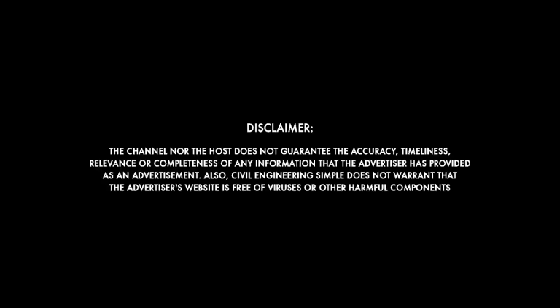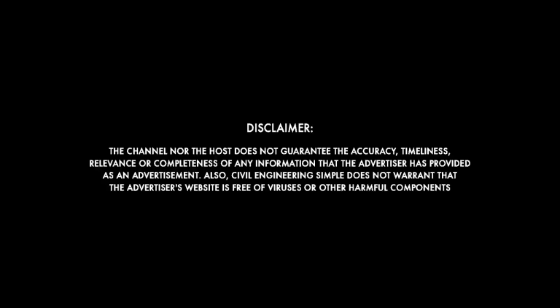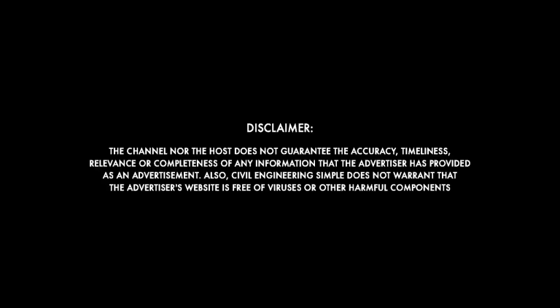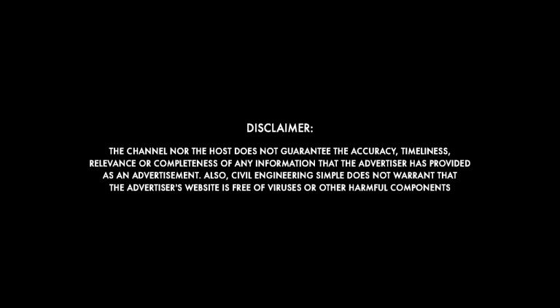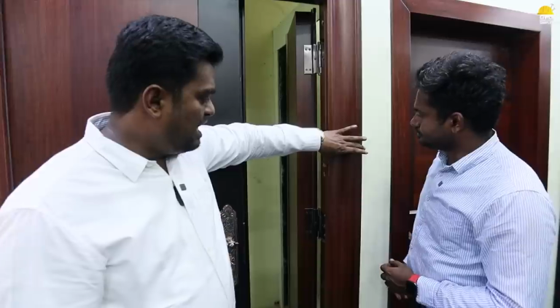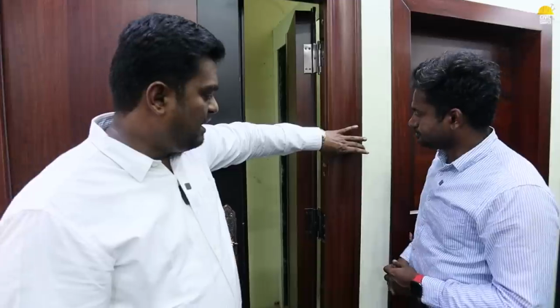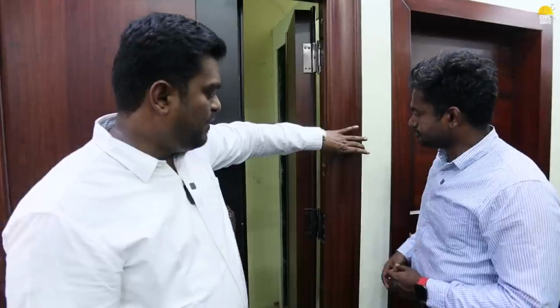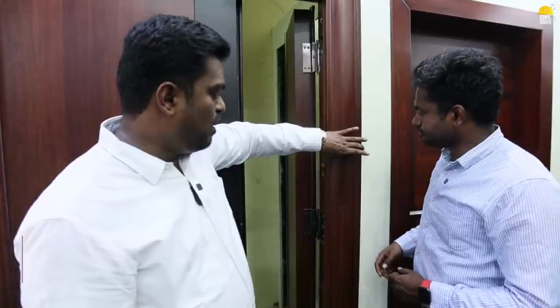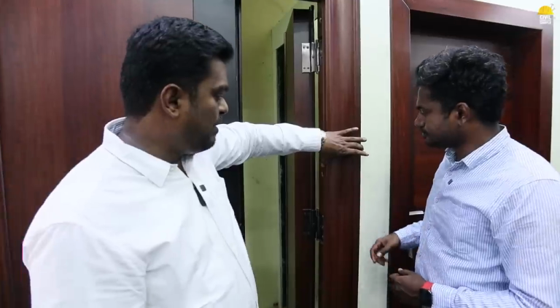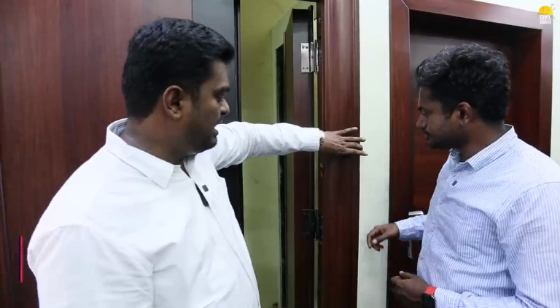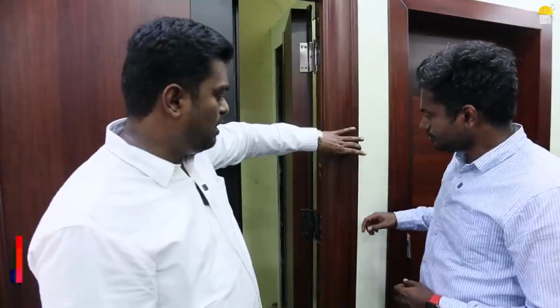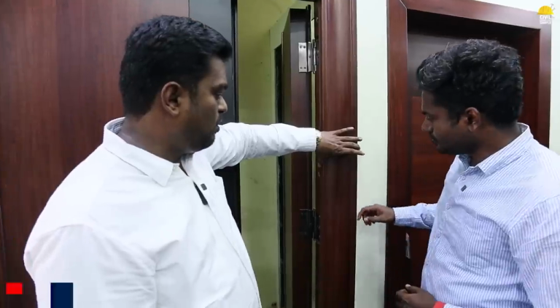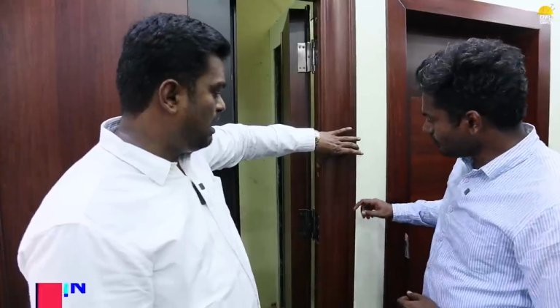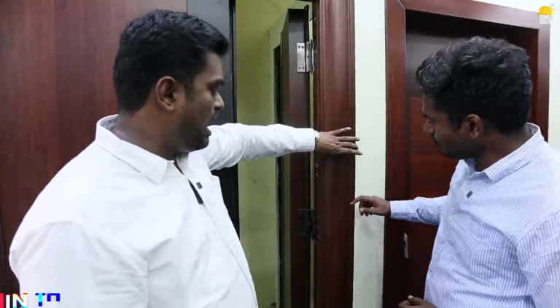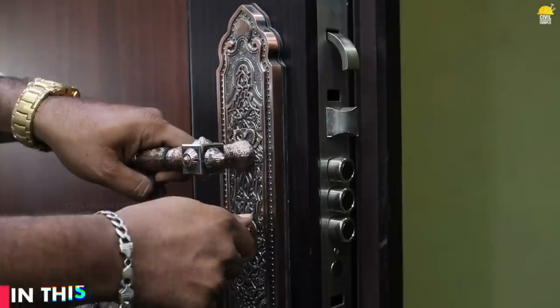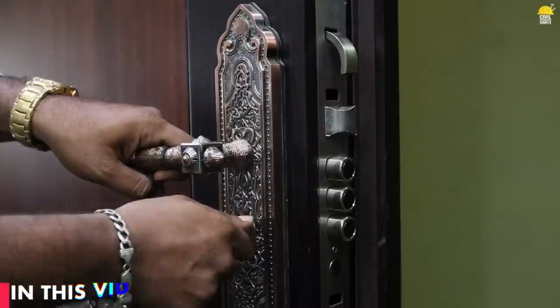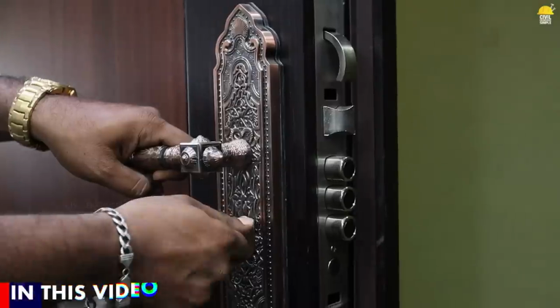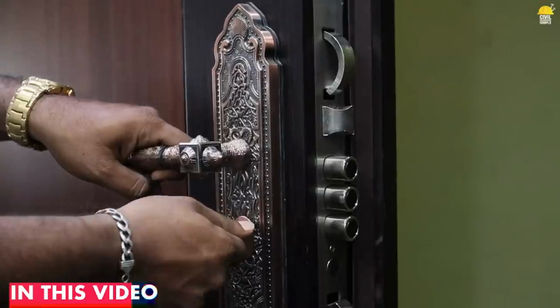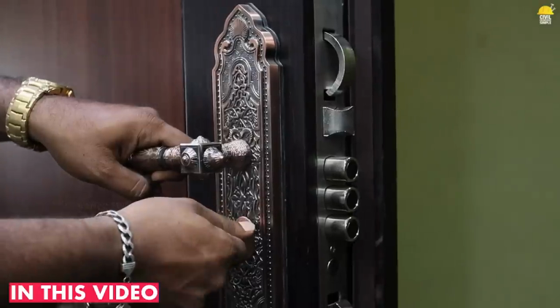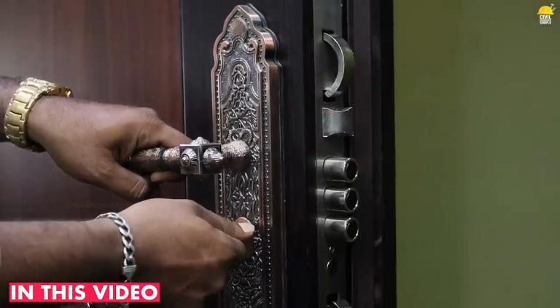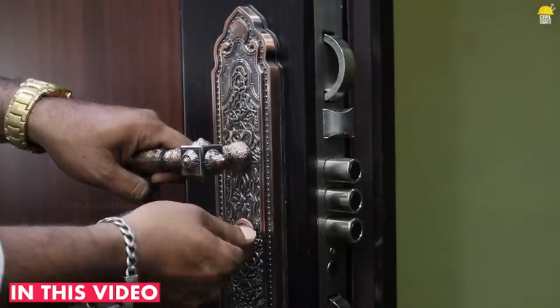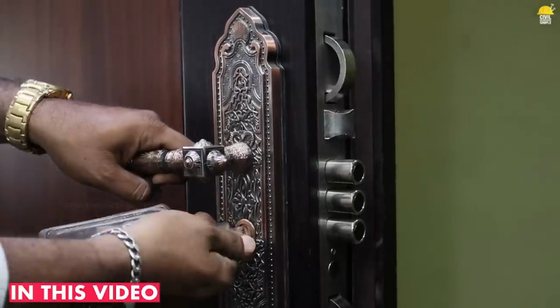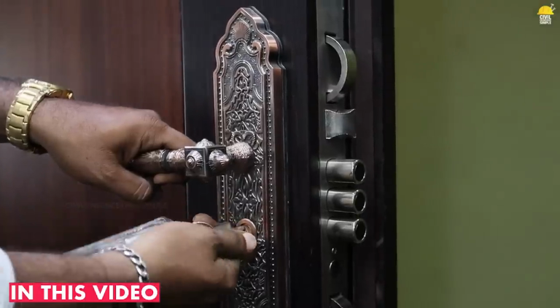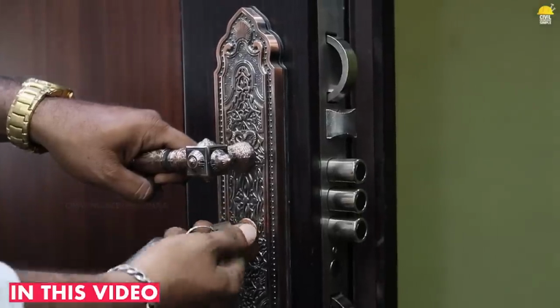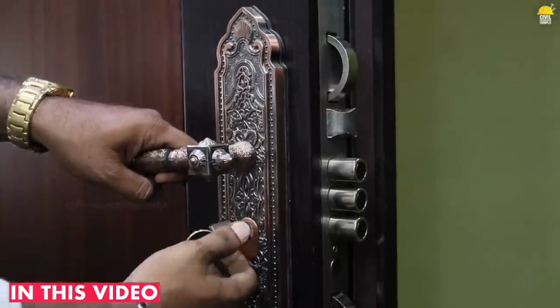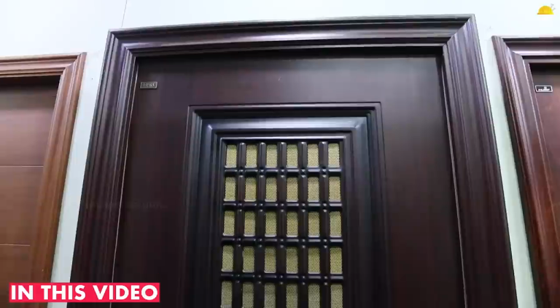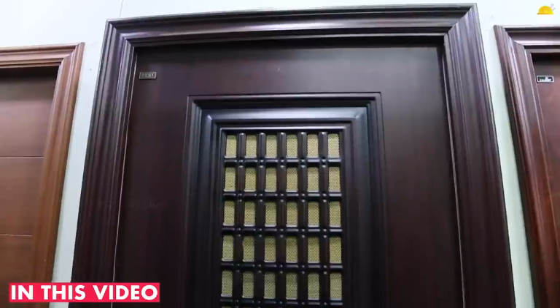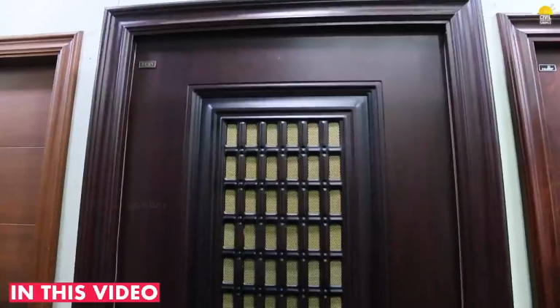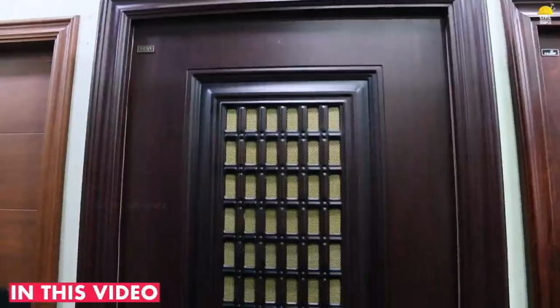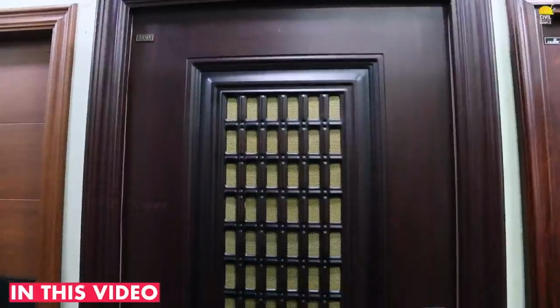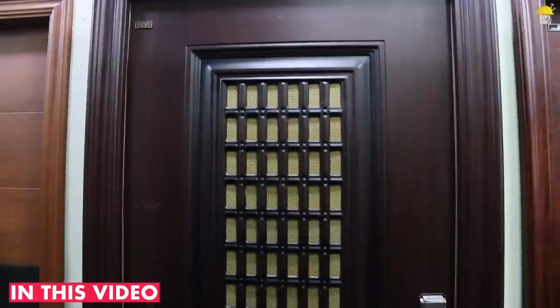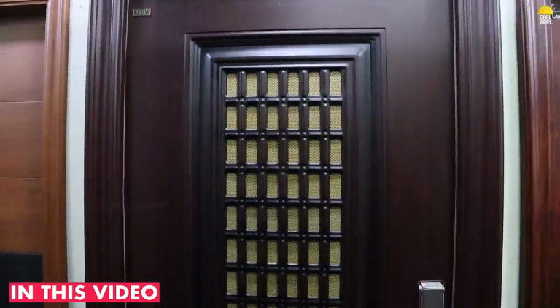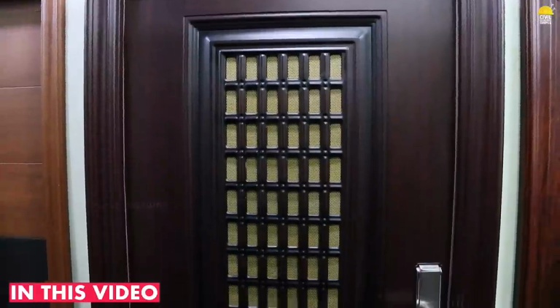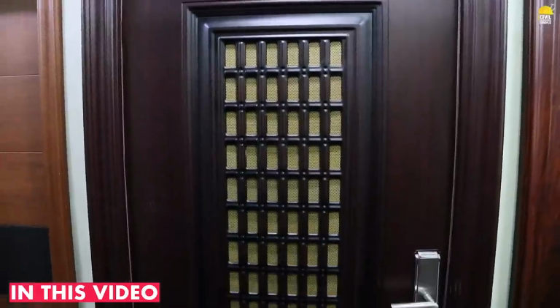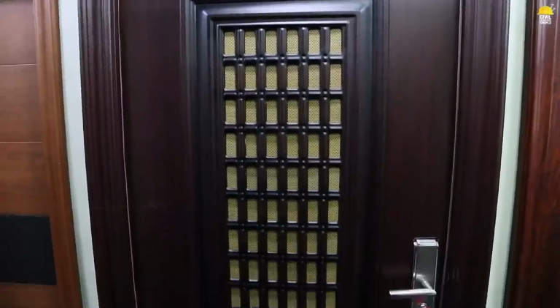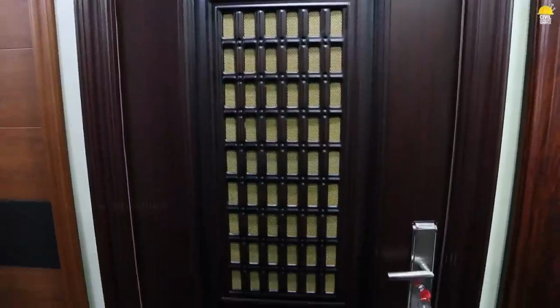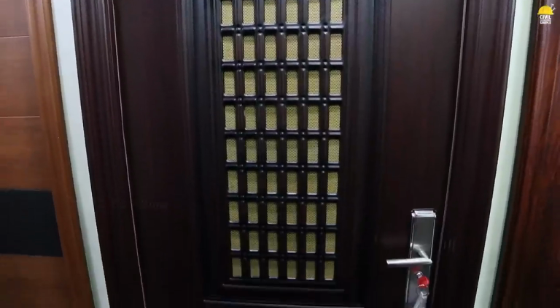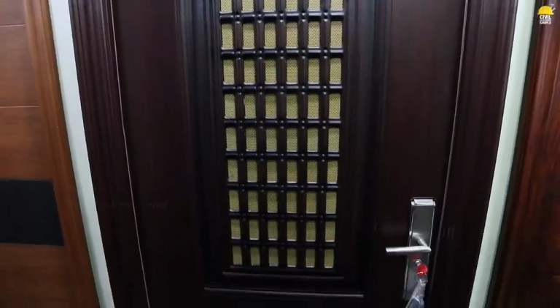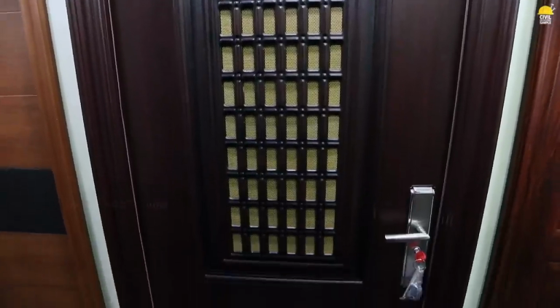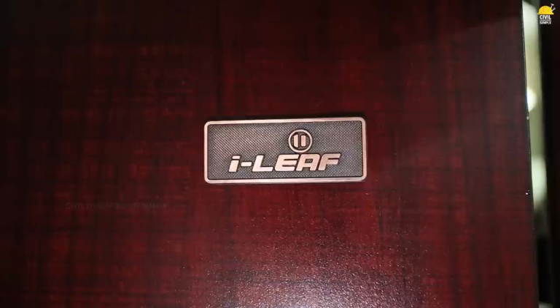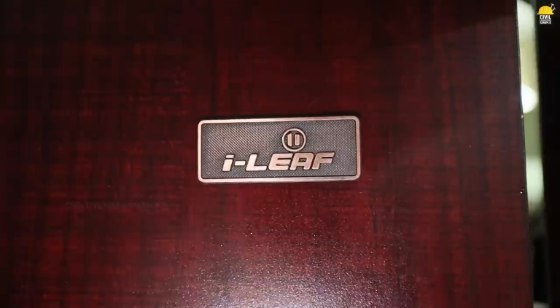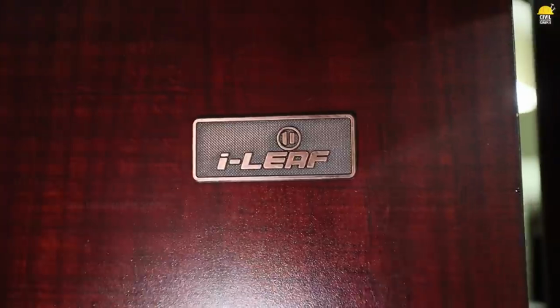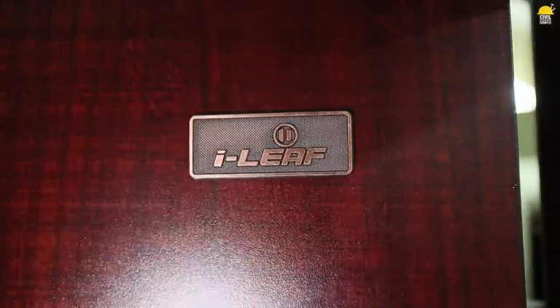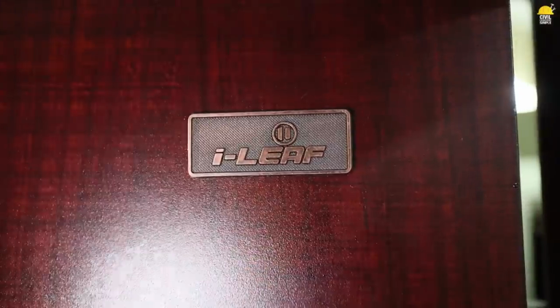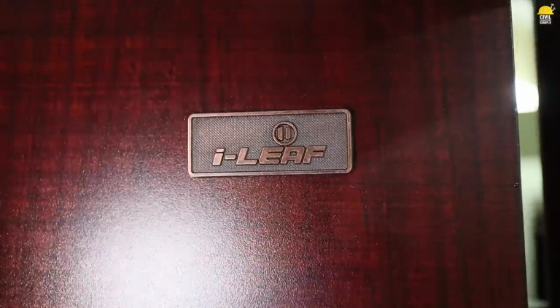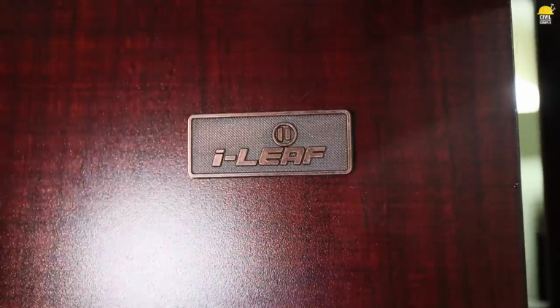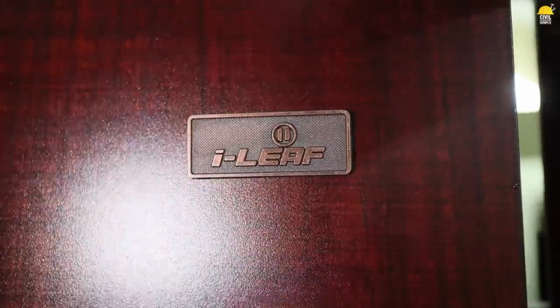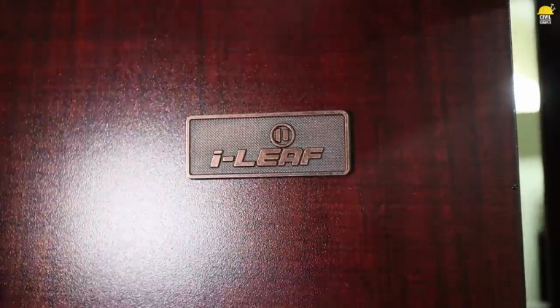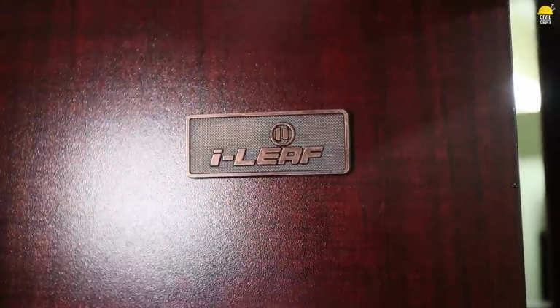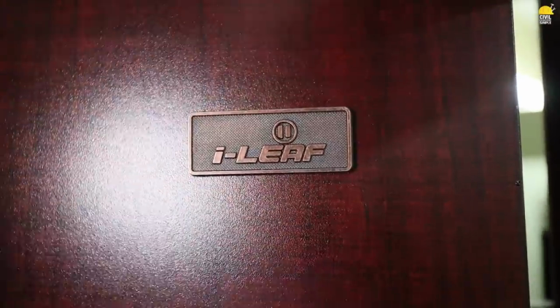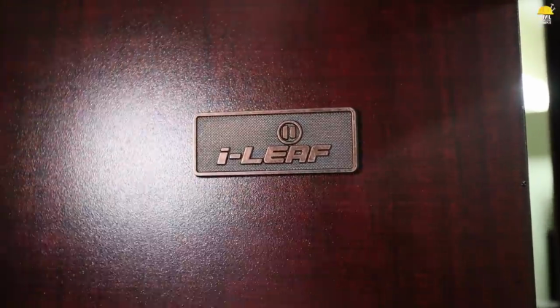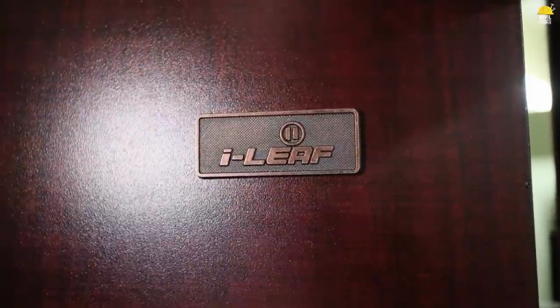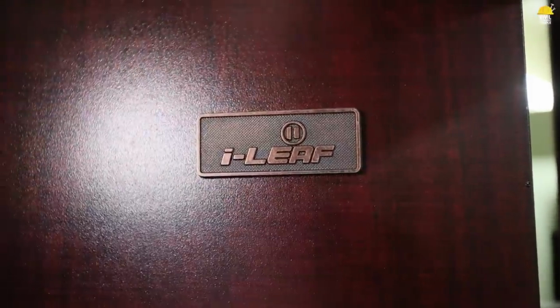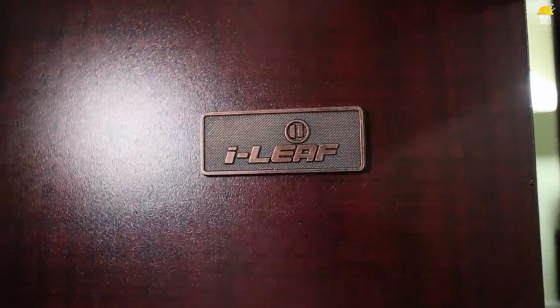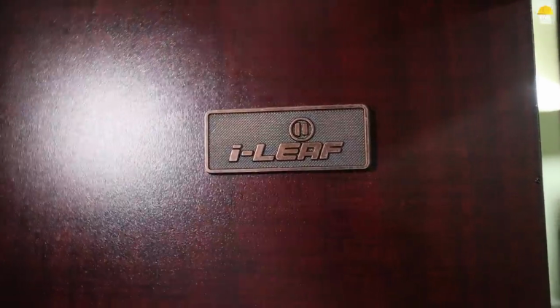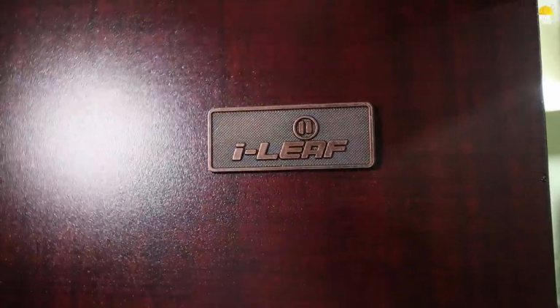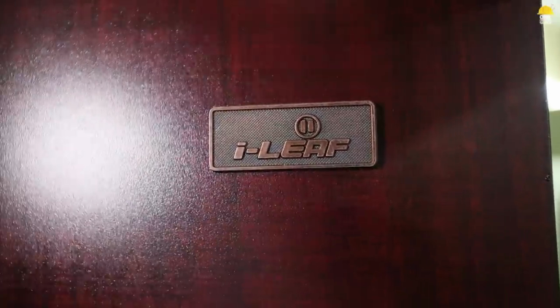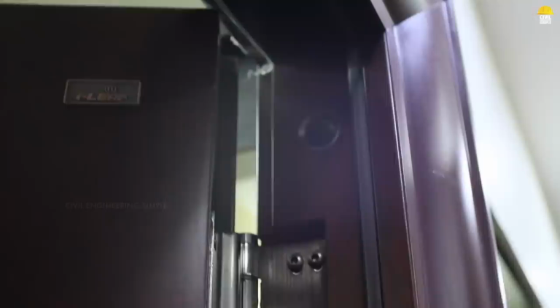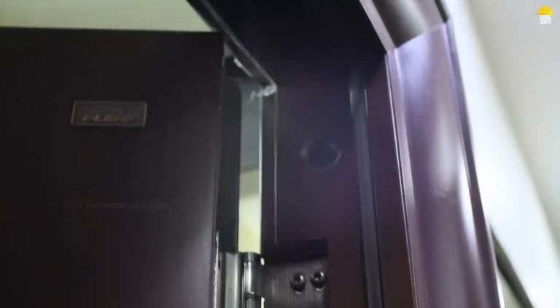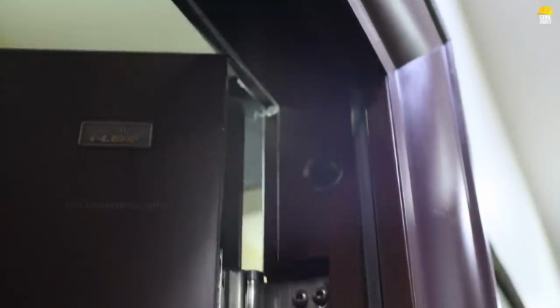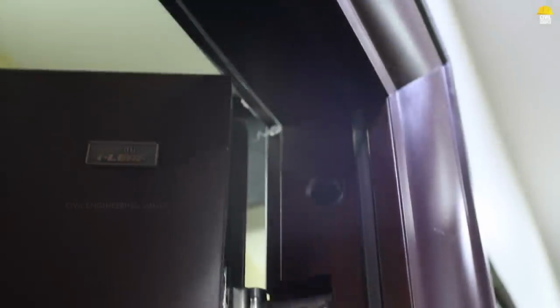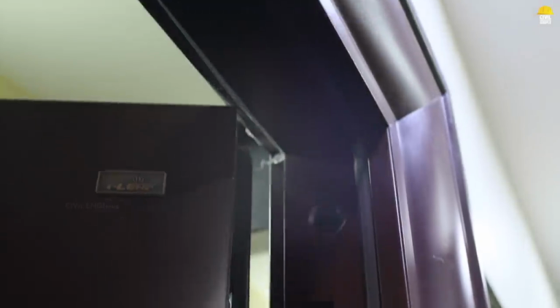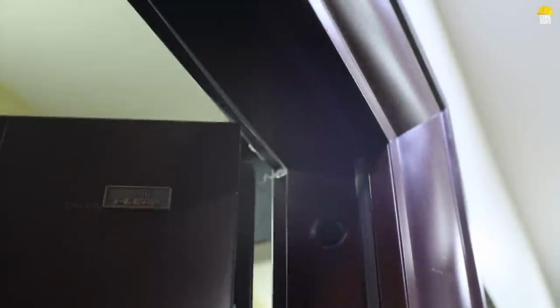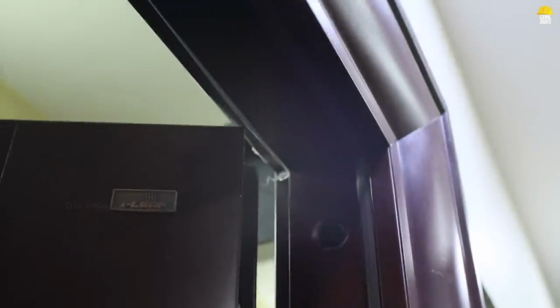The front view is 4.8mm. The door is 8.8mm. The door is 4.8mm.